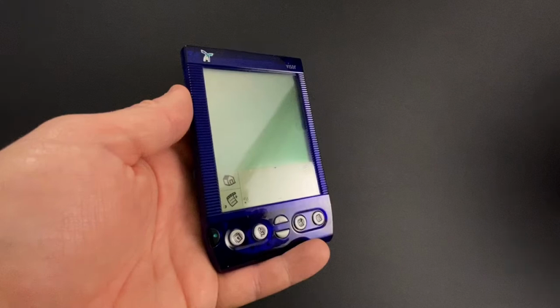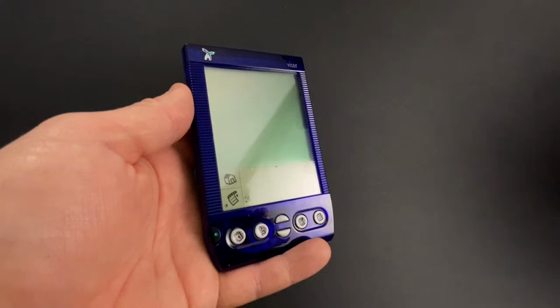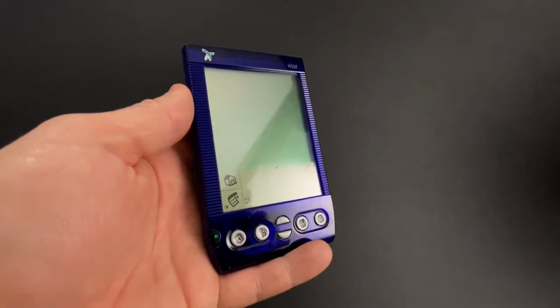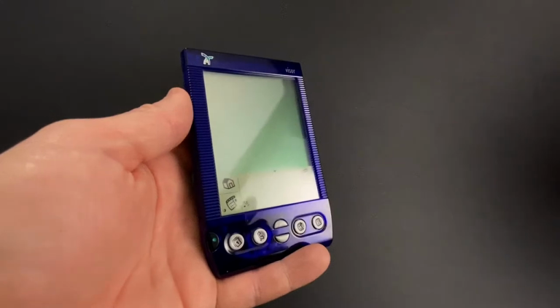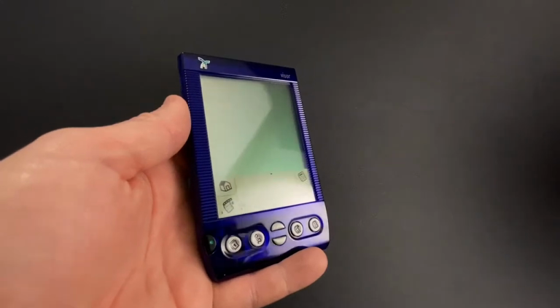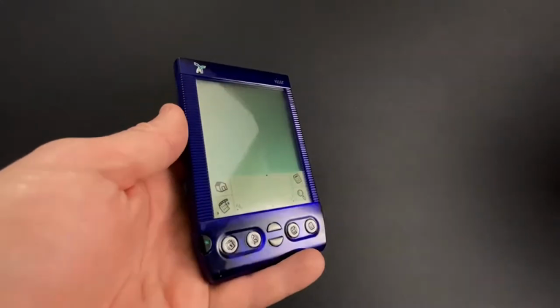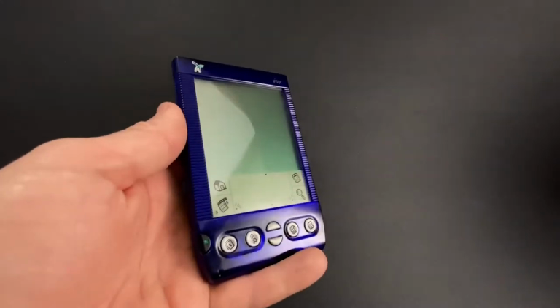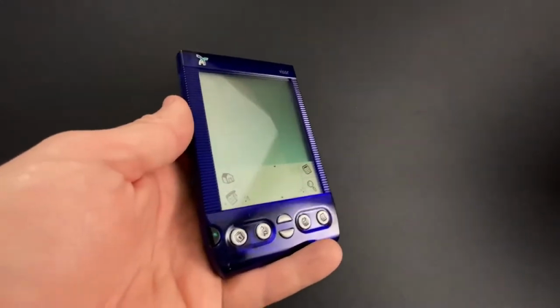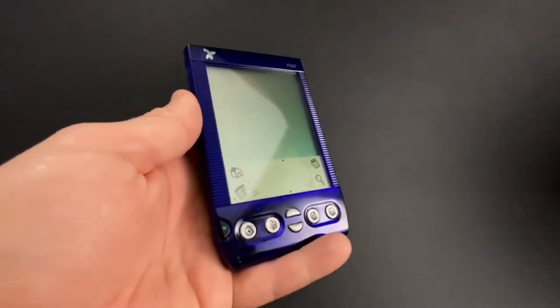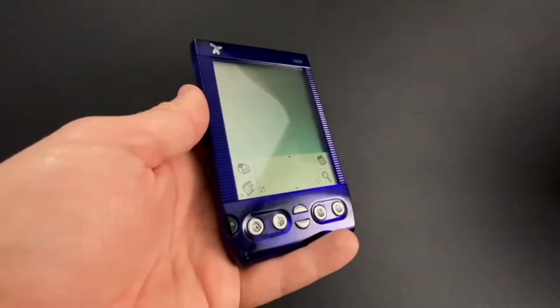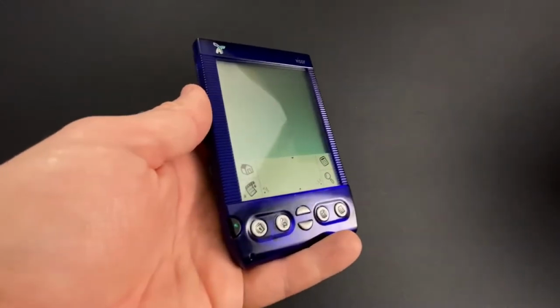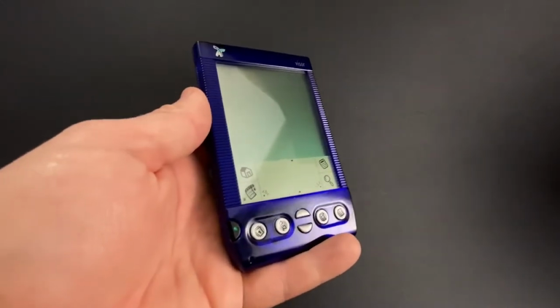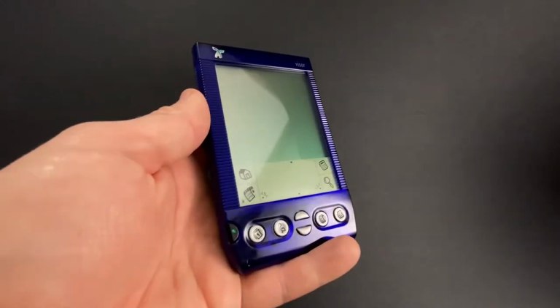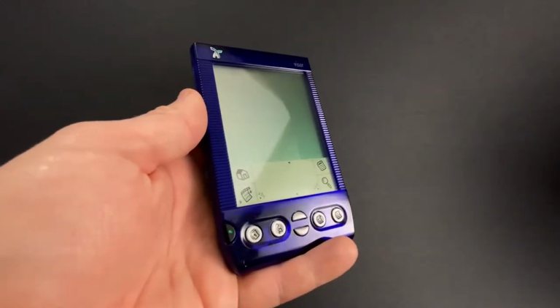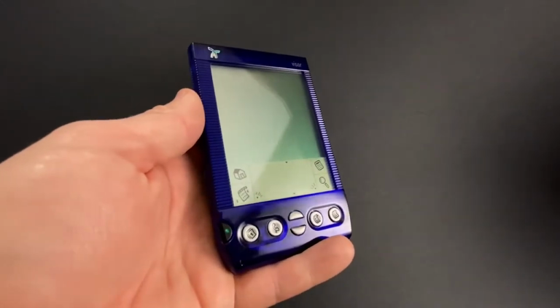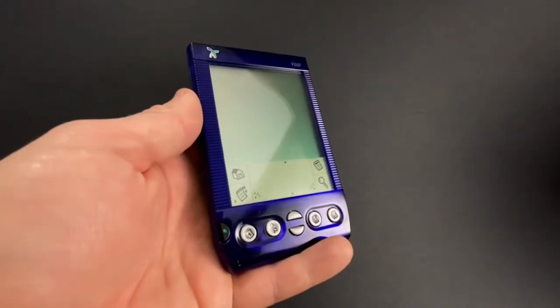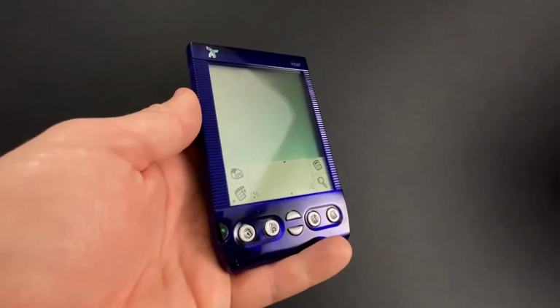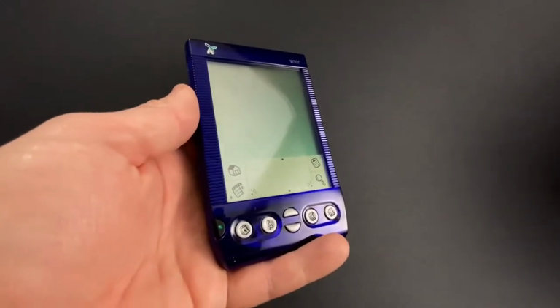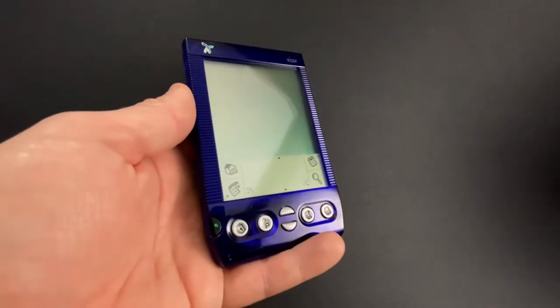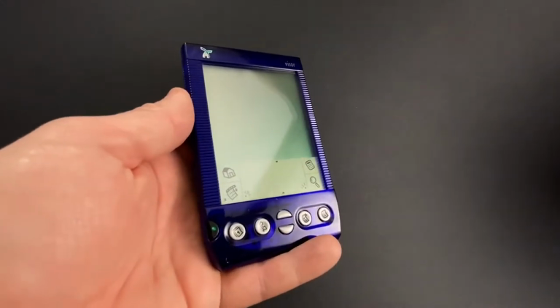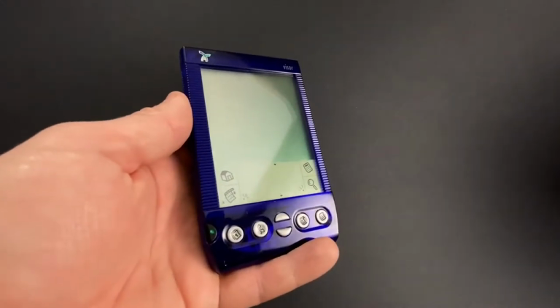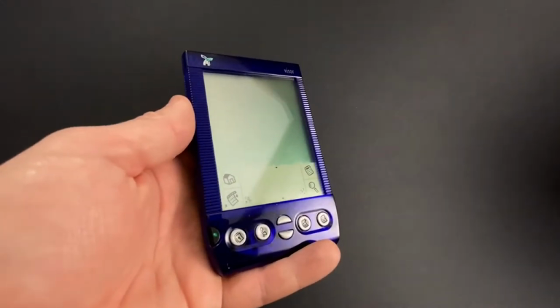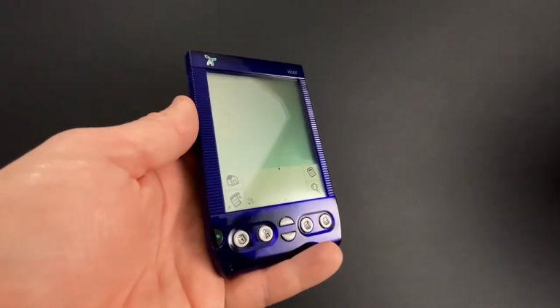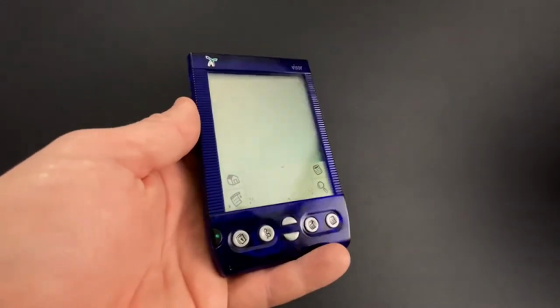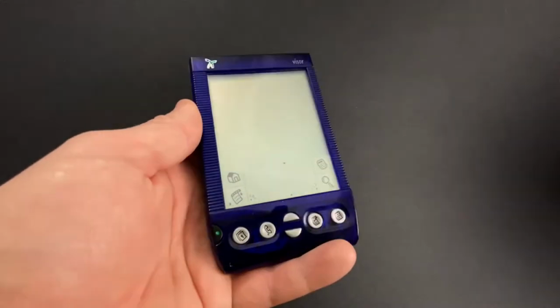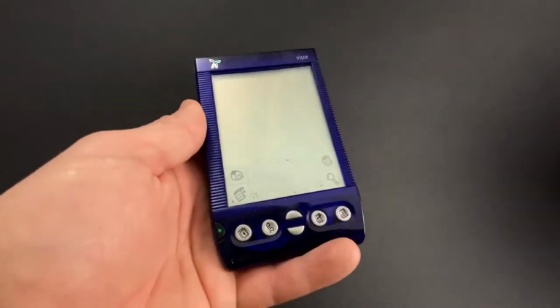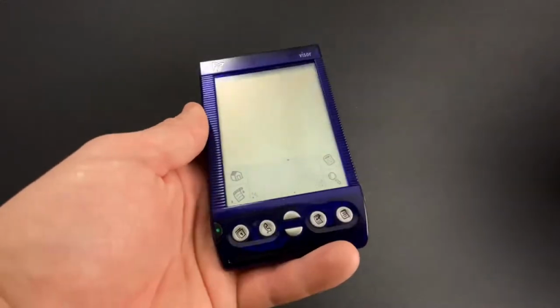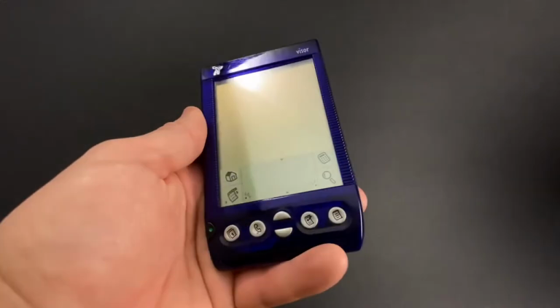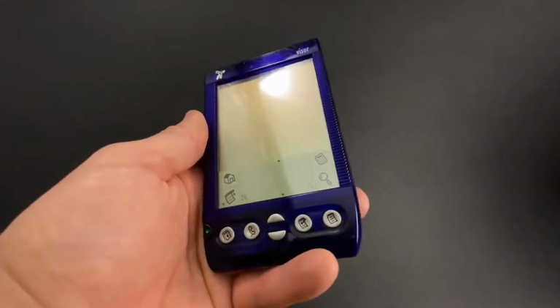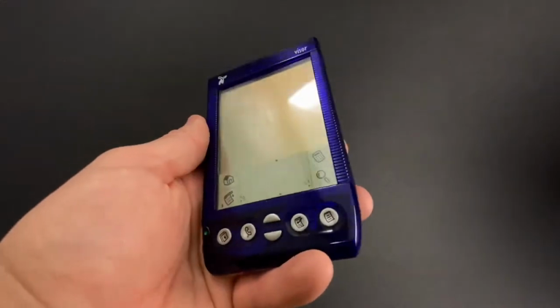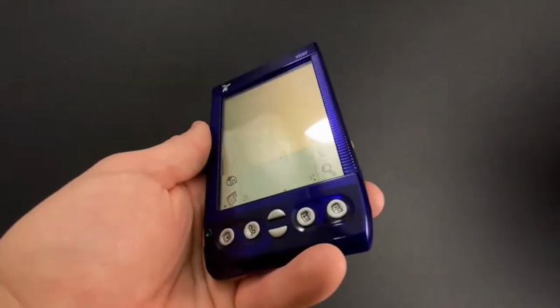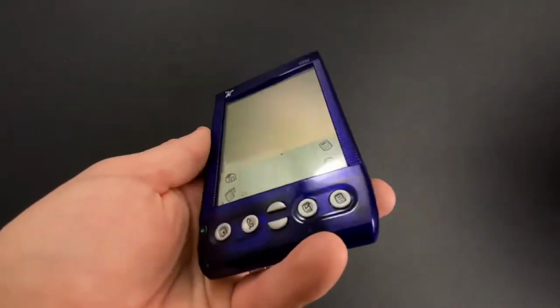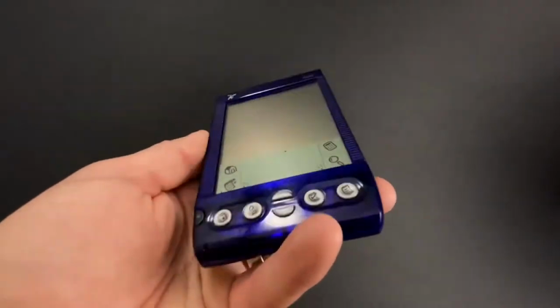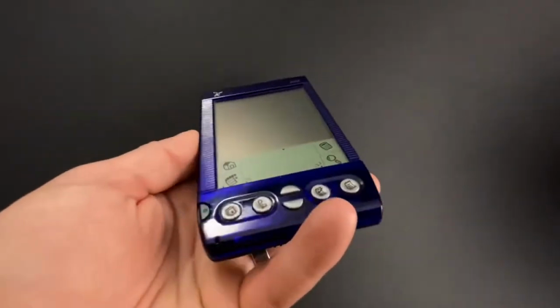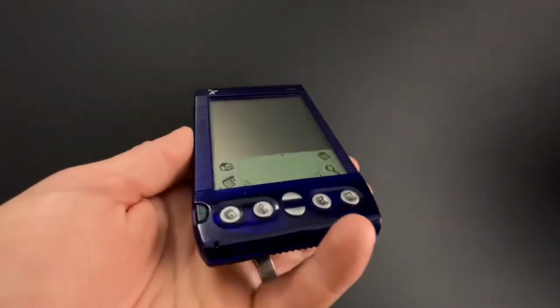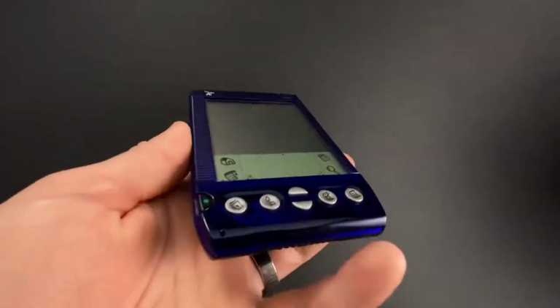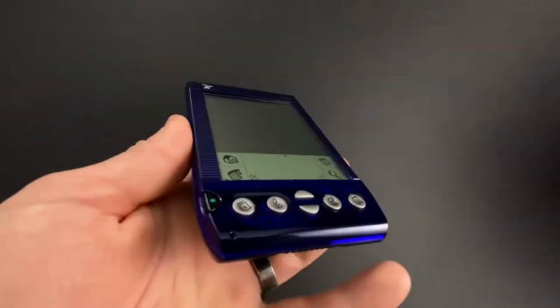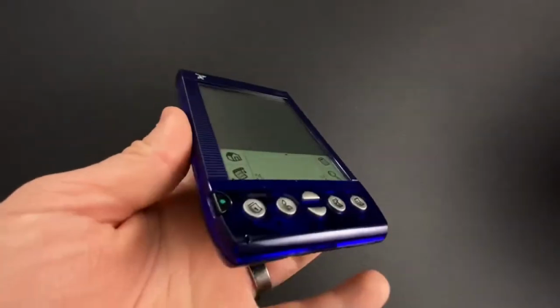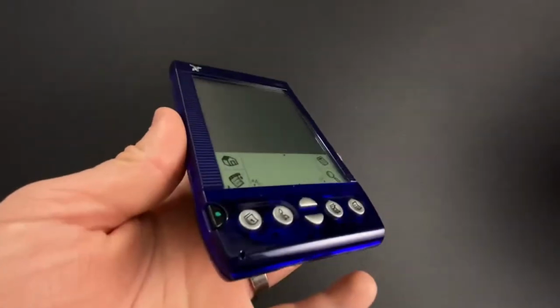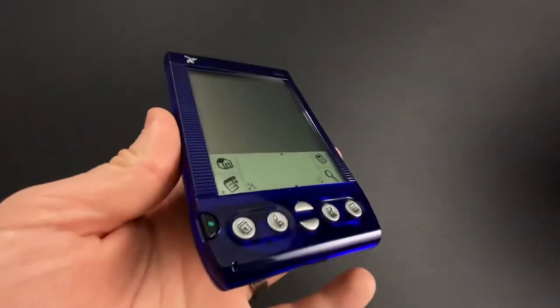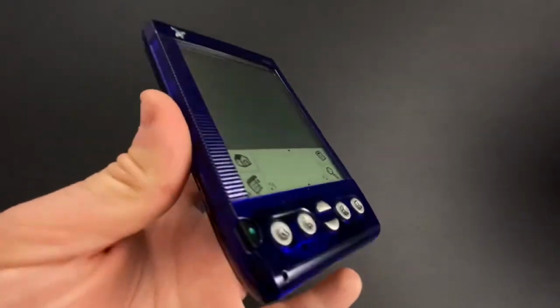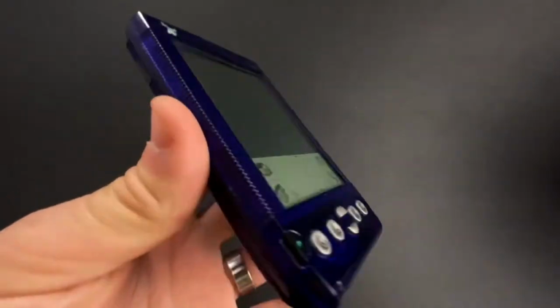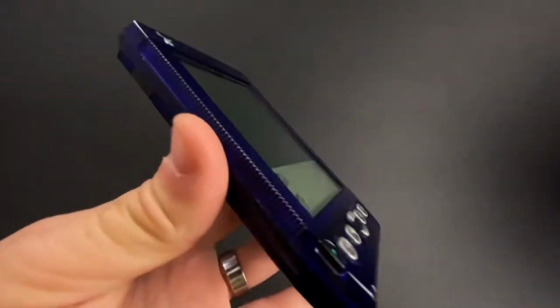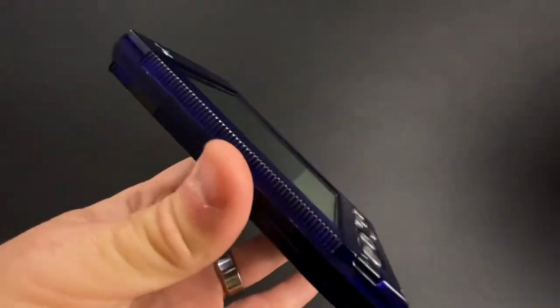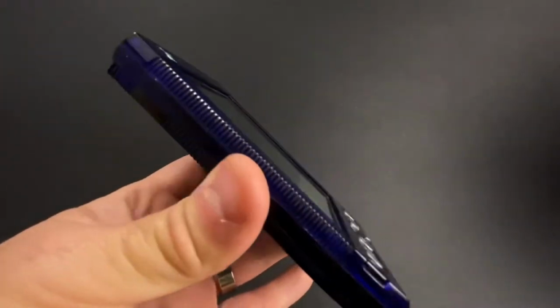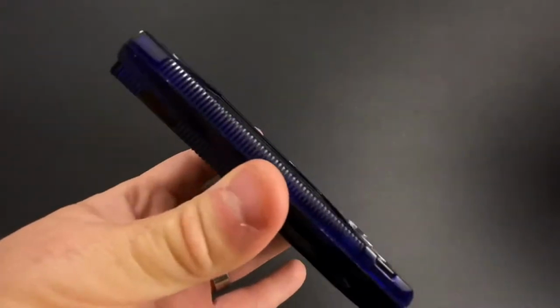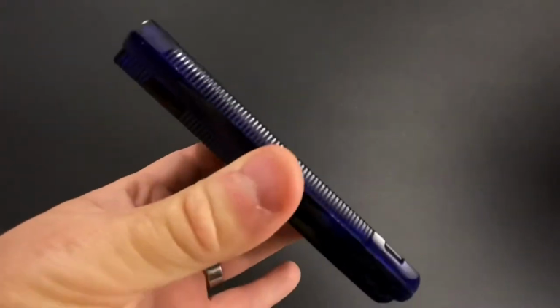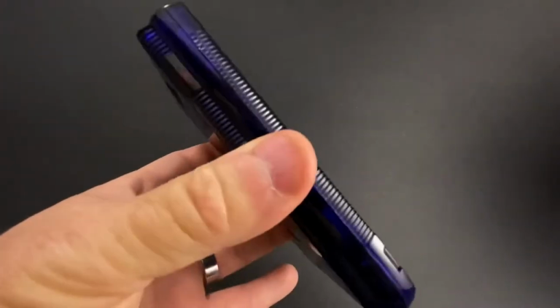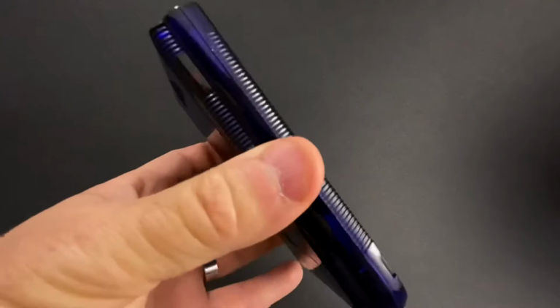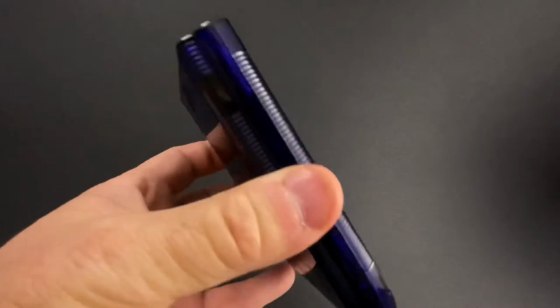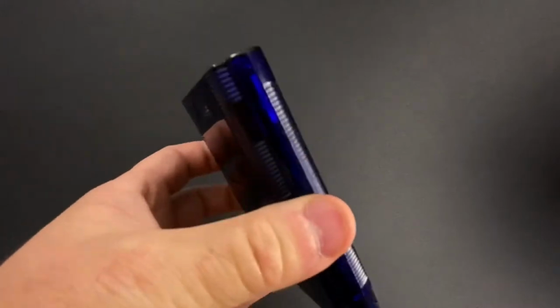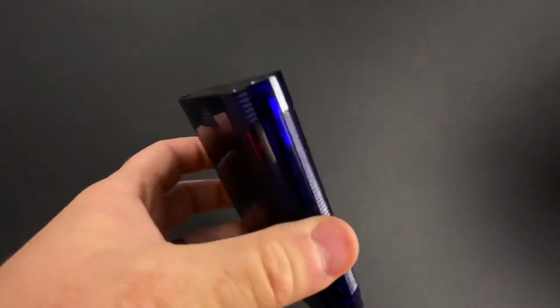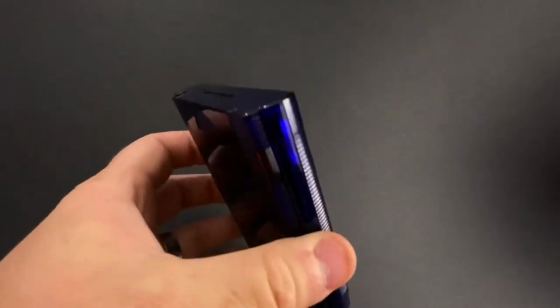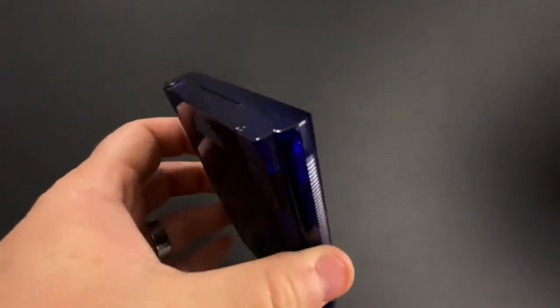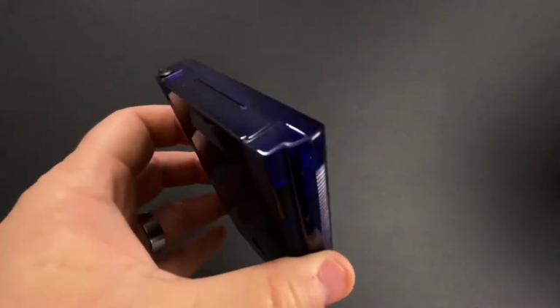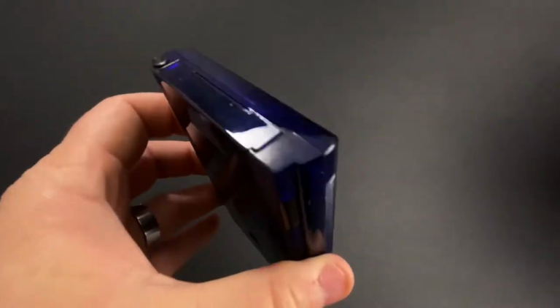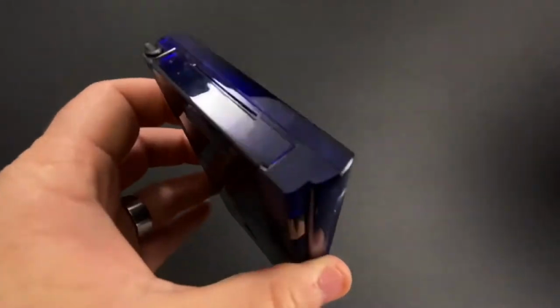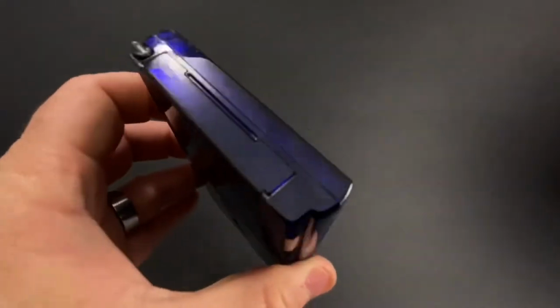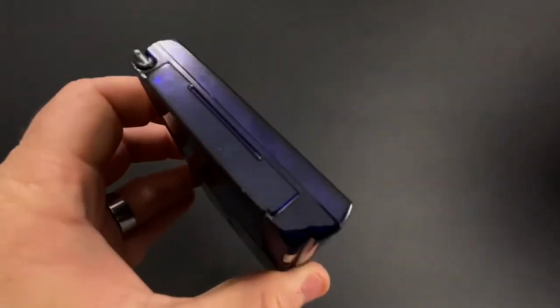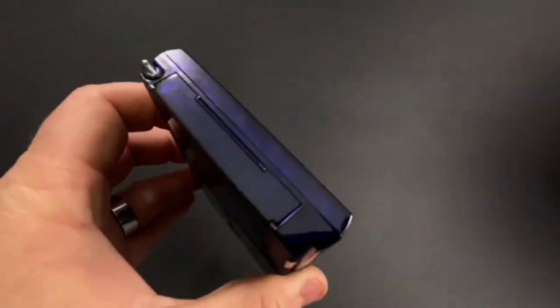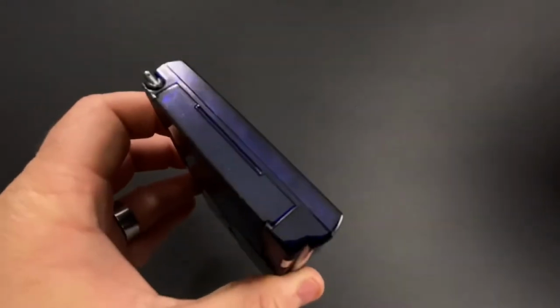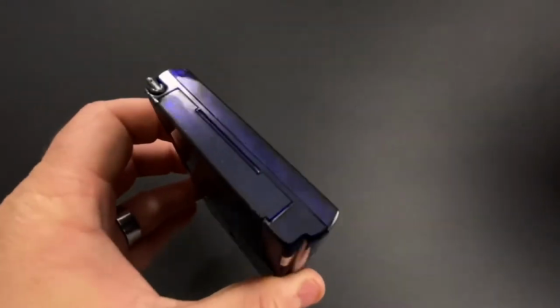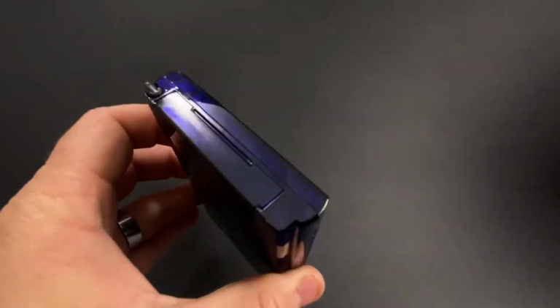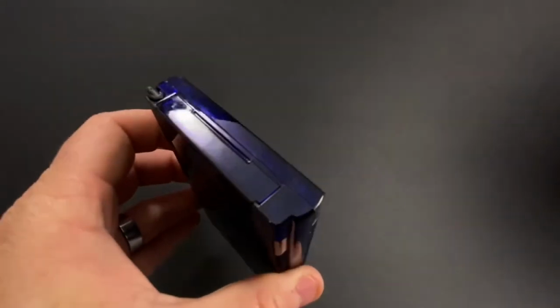Hi, this is Kevin. Welcome to the Handheld Computer Museum. Today I'm going to give this Handspring Visor Neo a little clean.